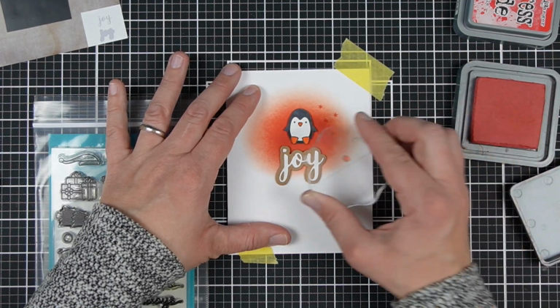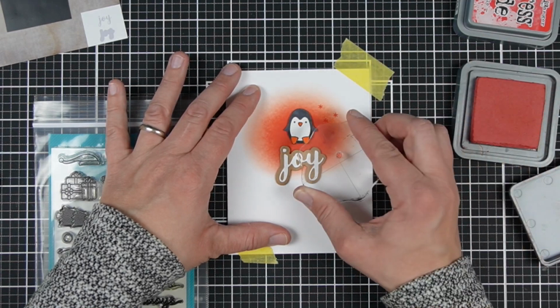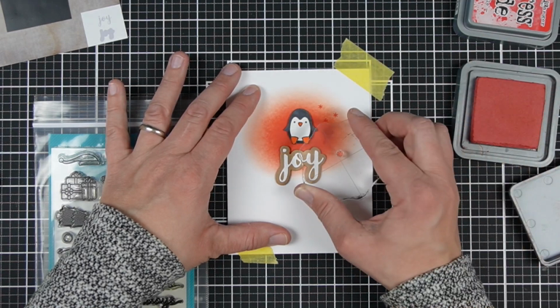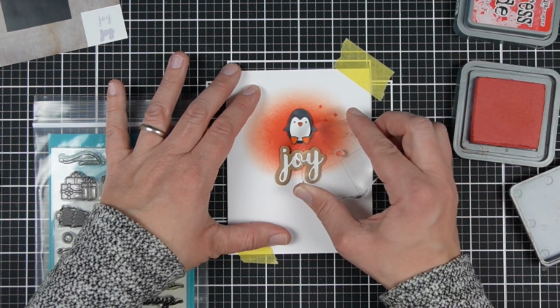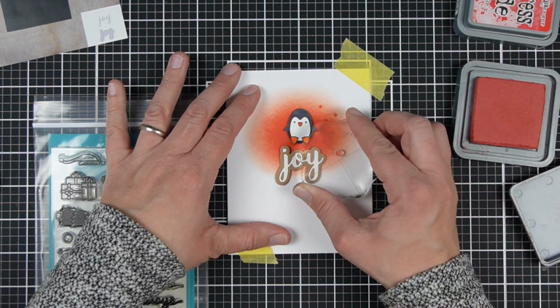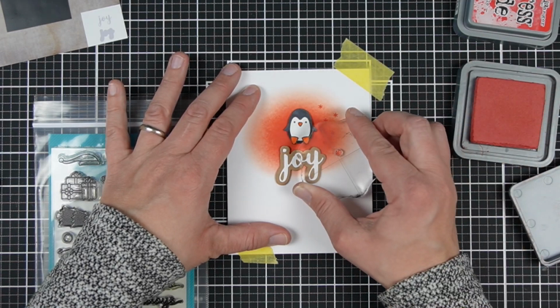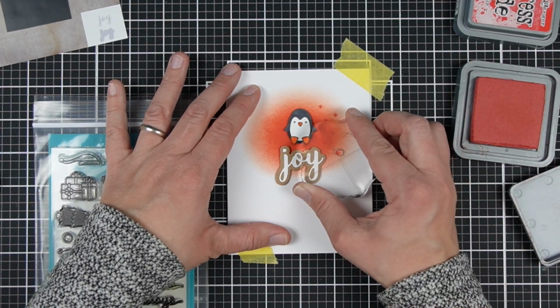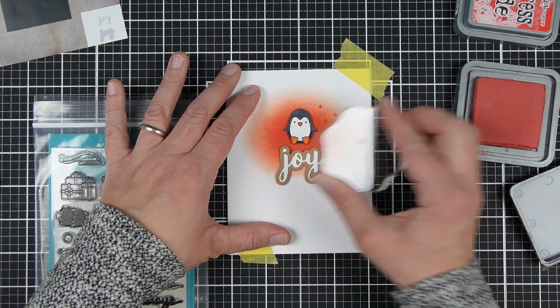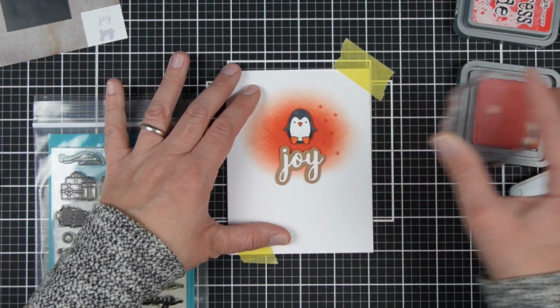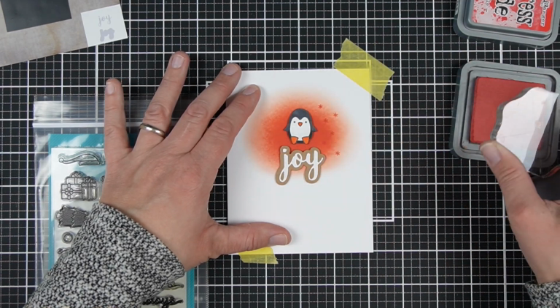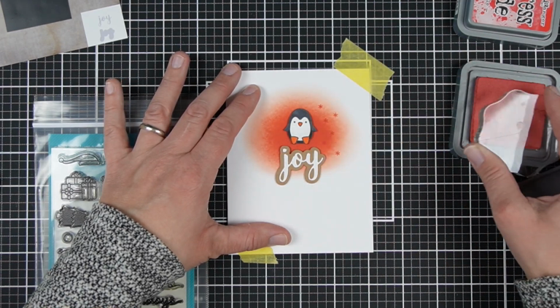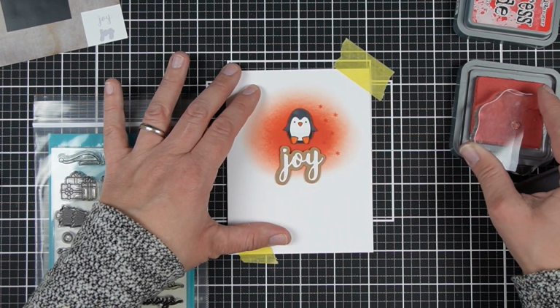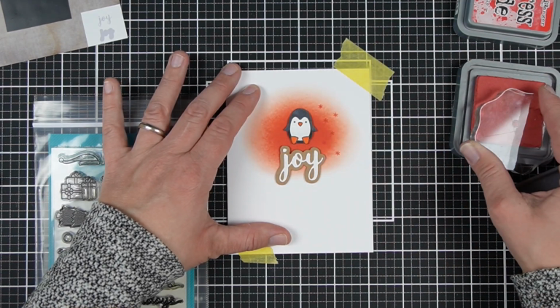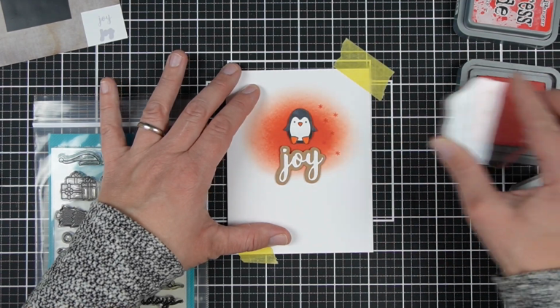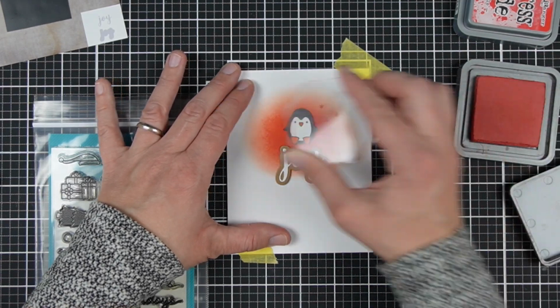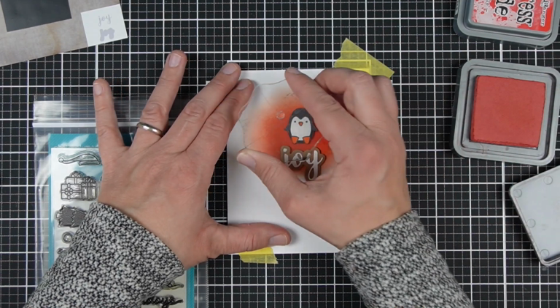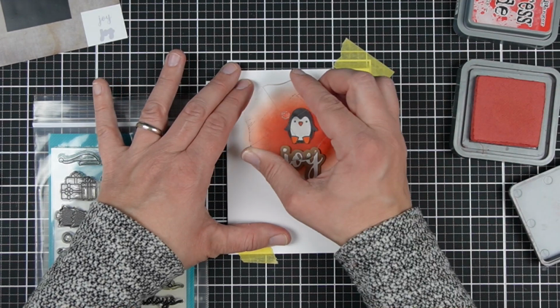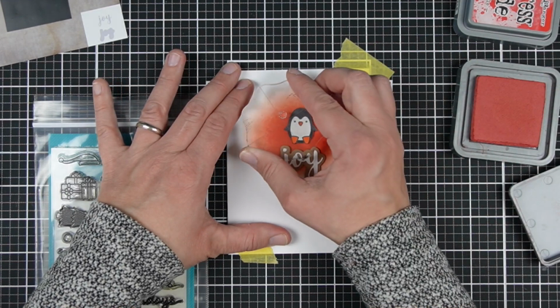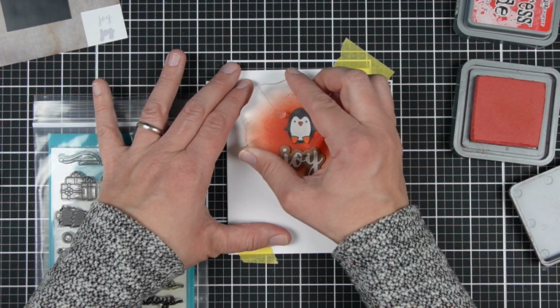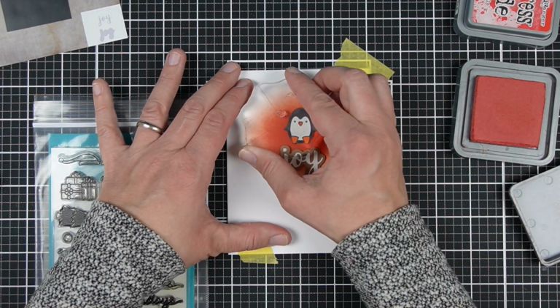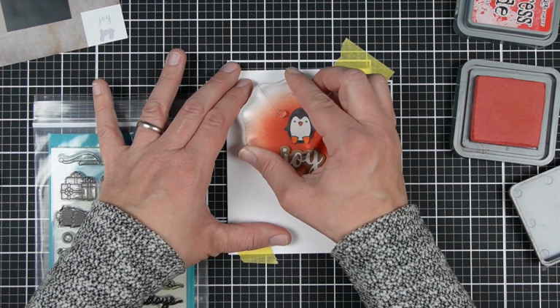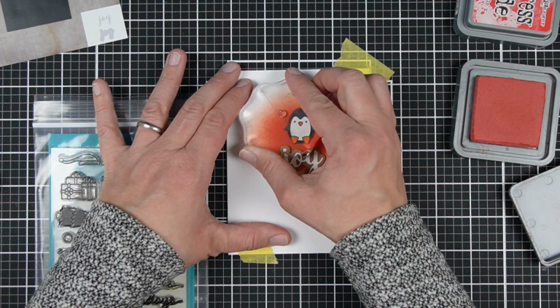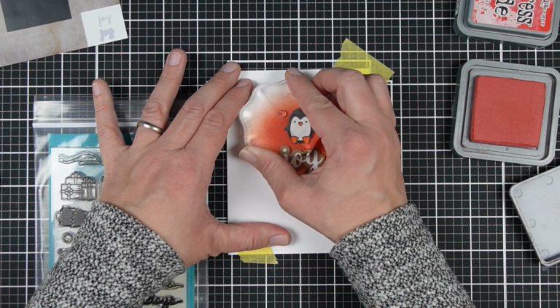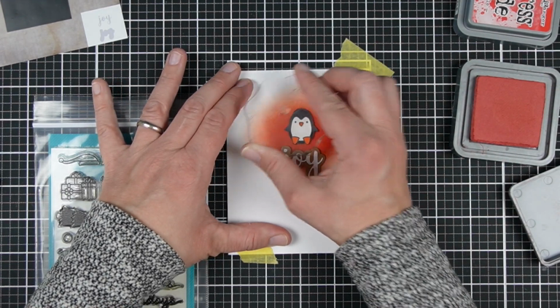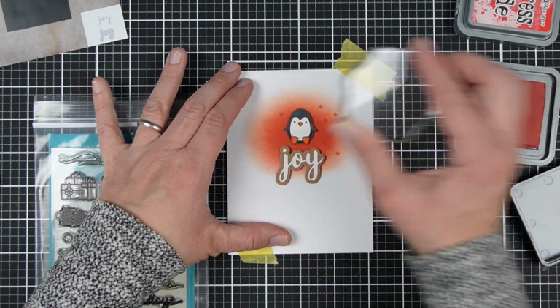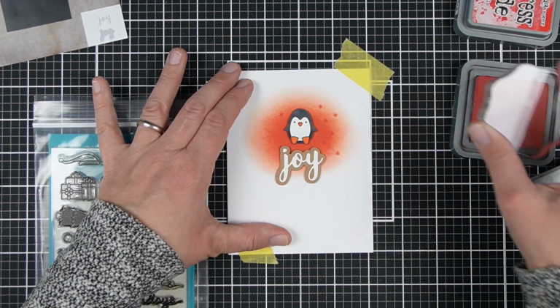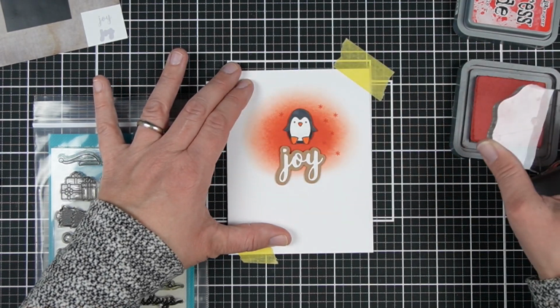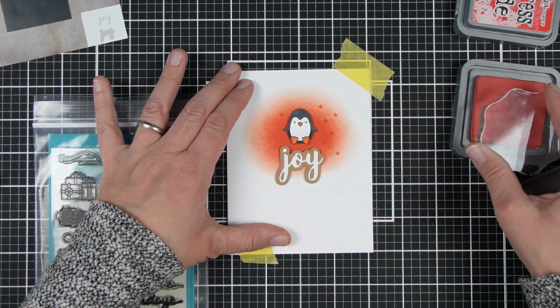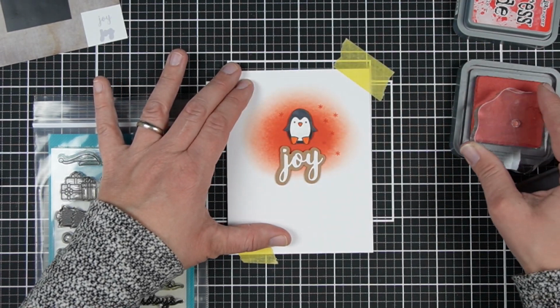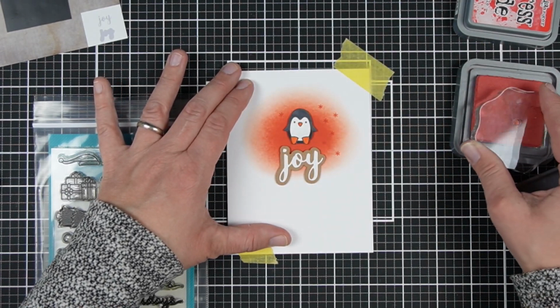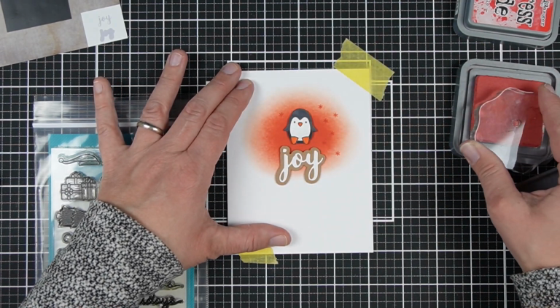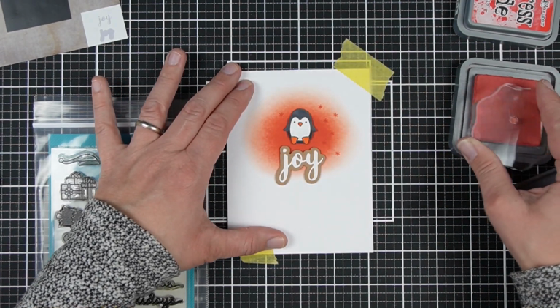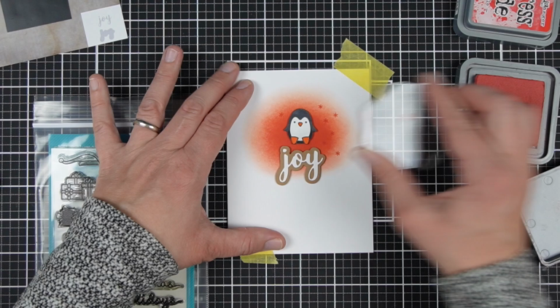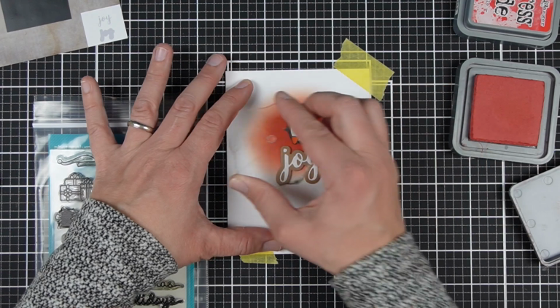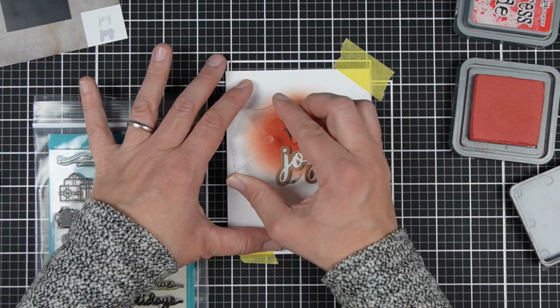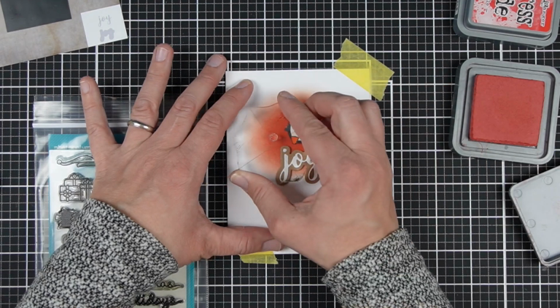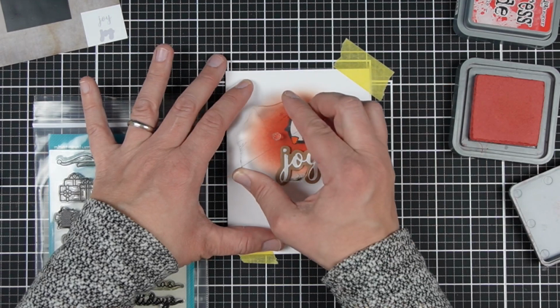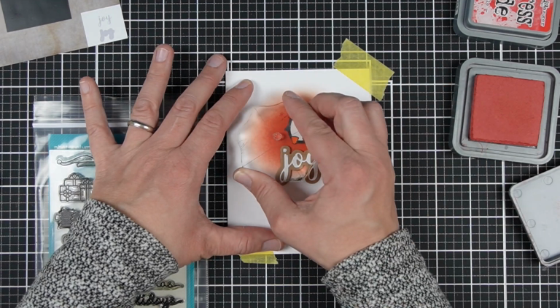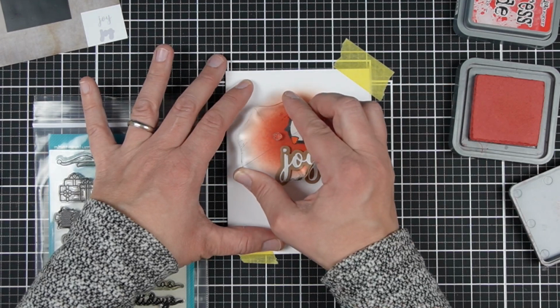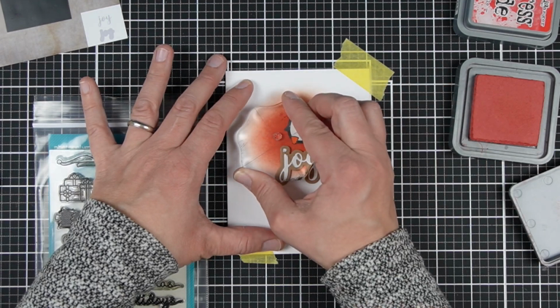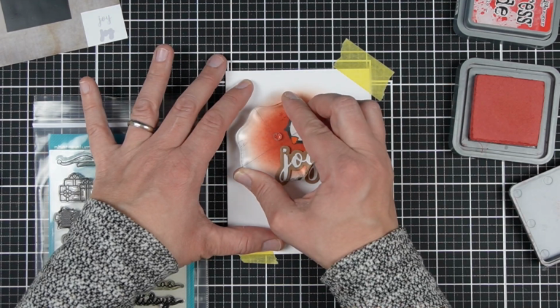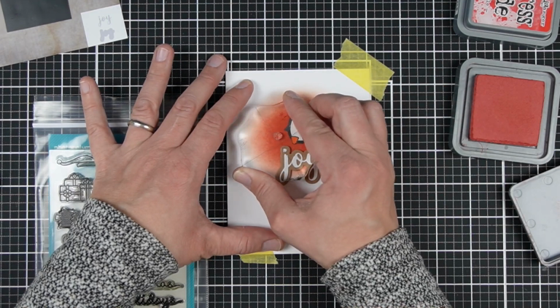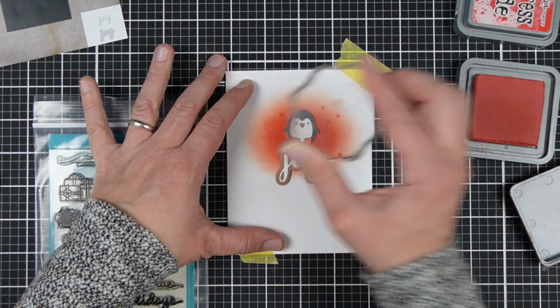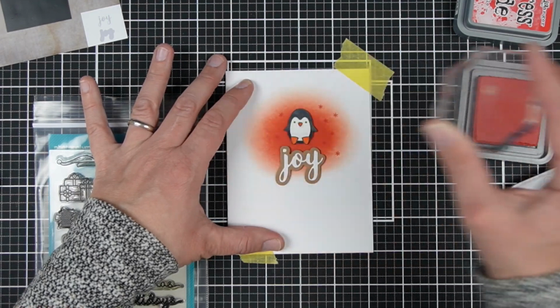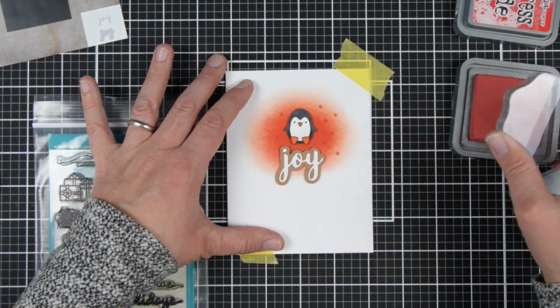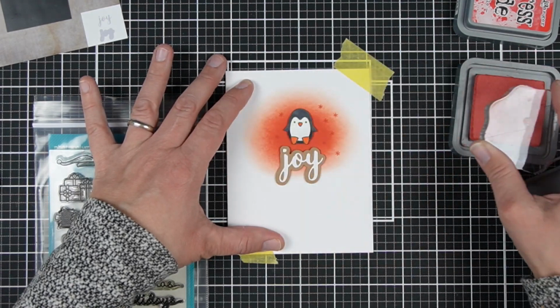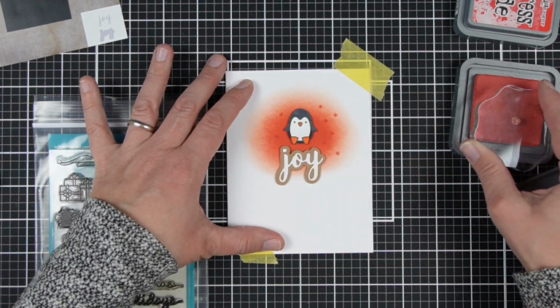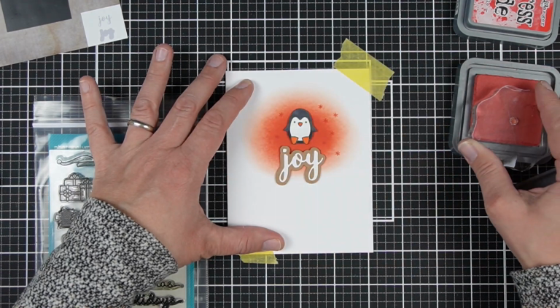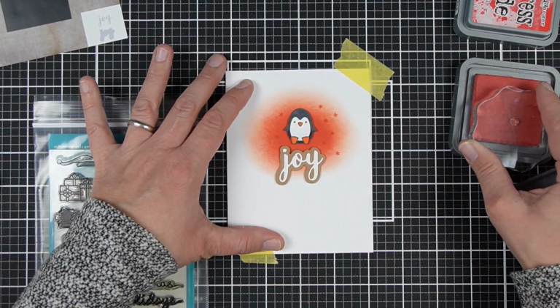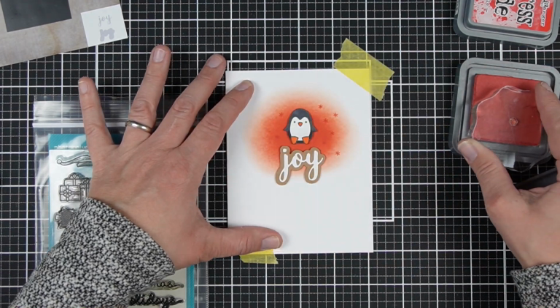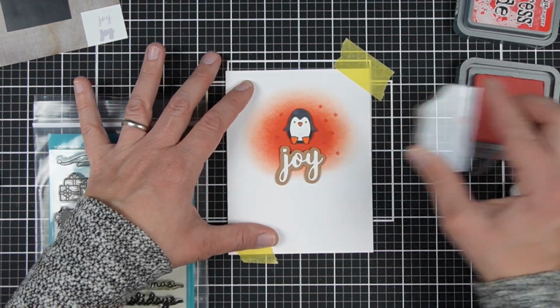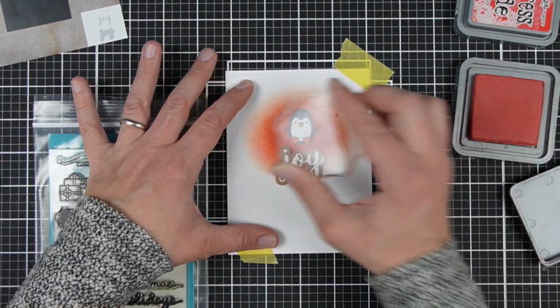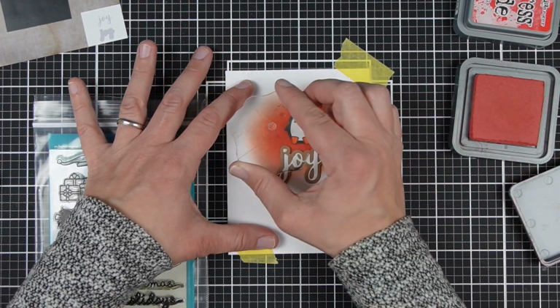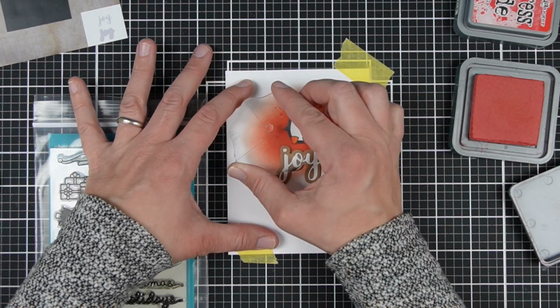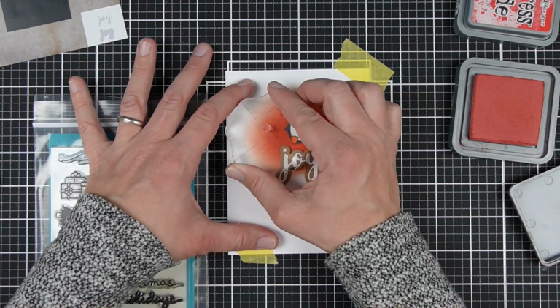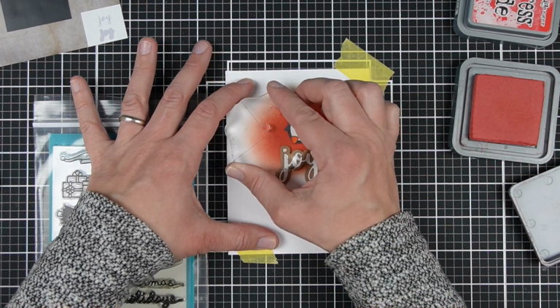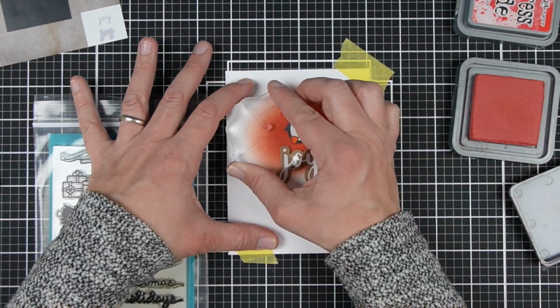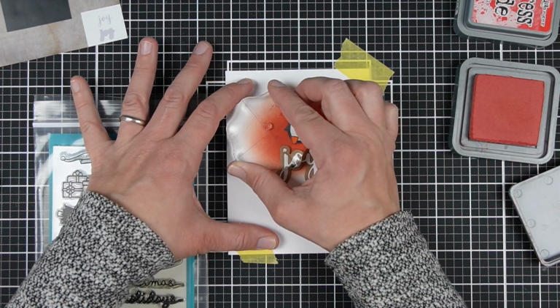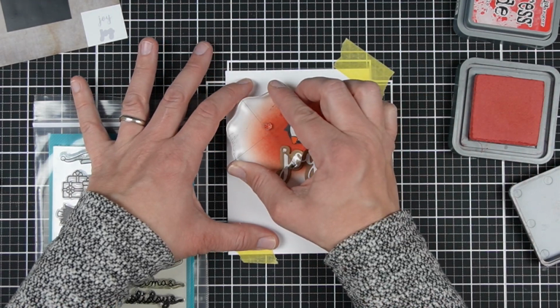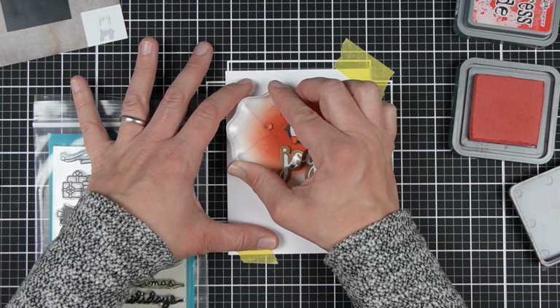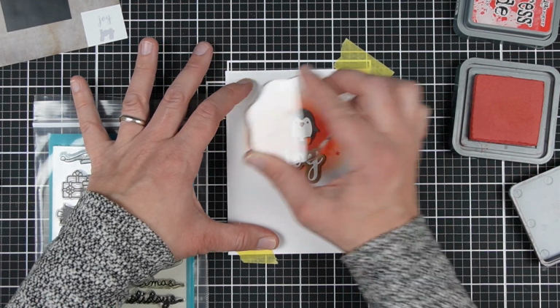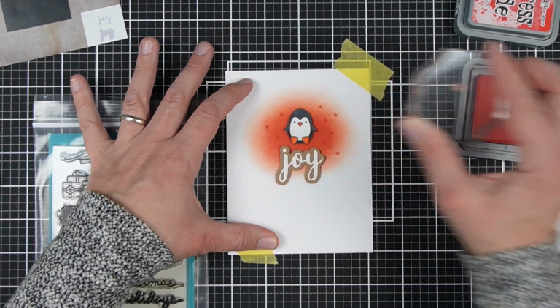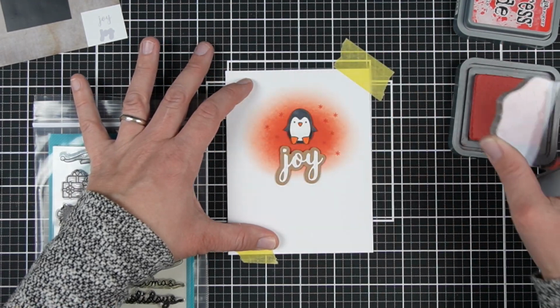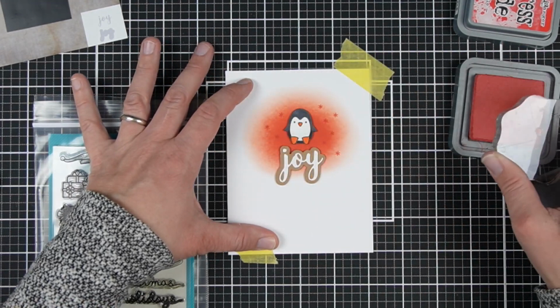Popping it up makes a big difference, and you can even do that in the simple version of this card — pop up your Joy word and that will give it an extra step up.